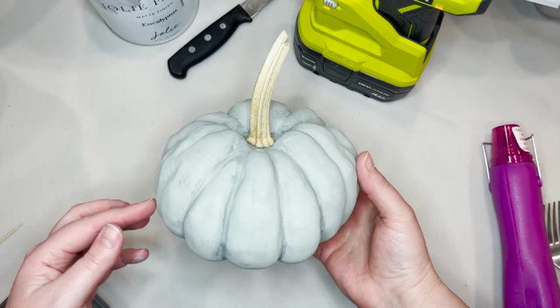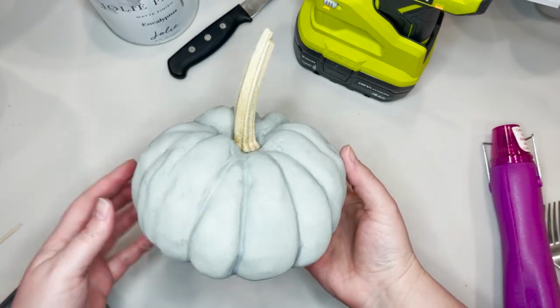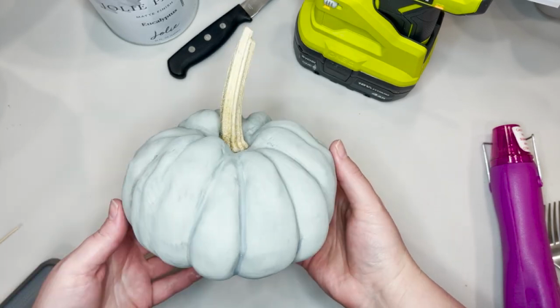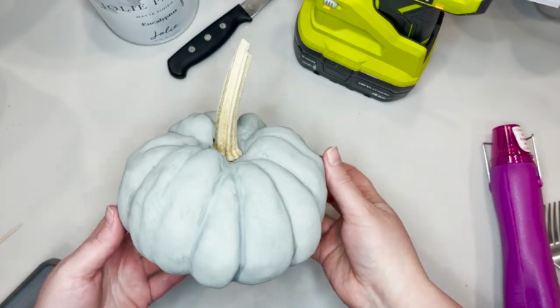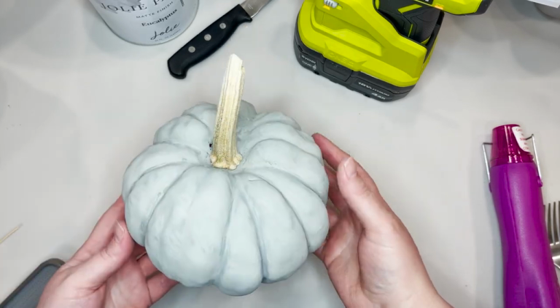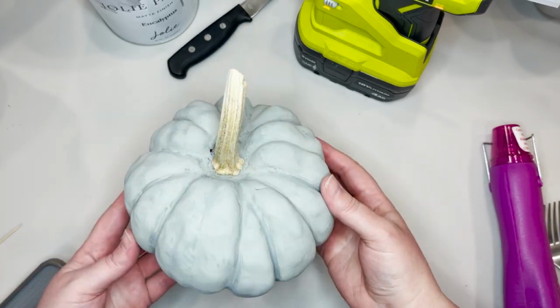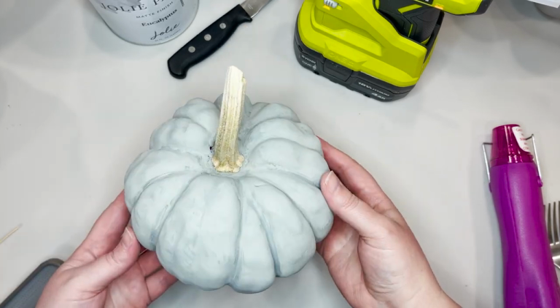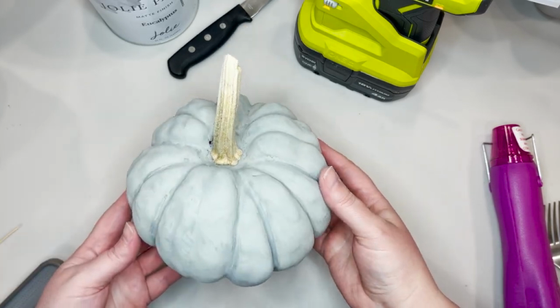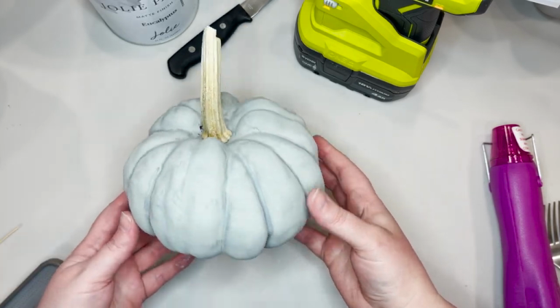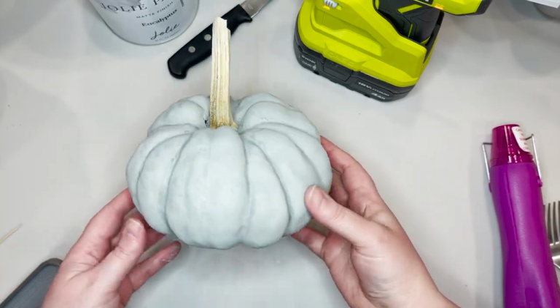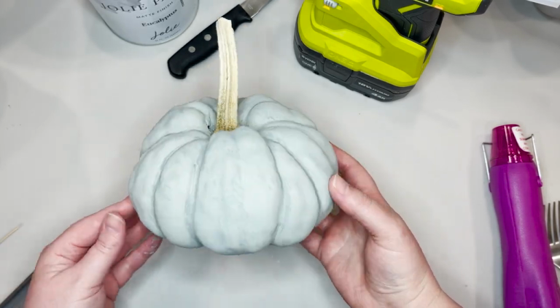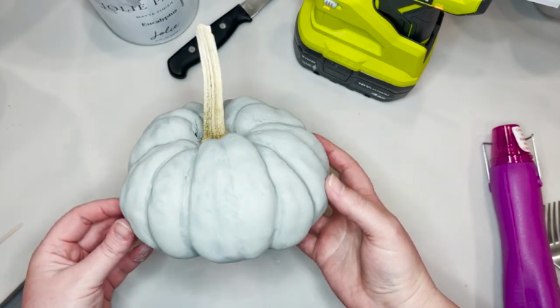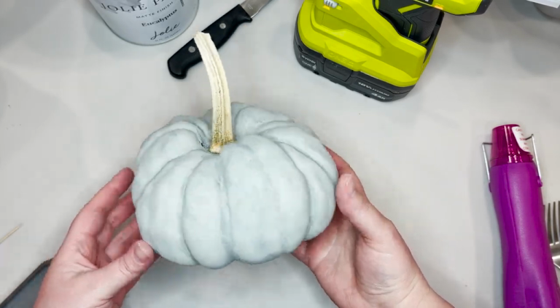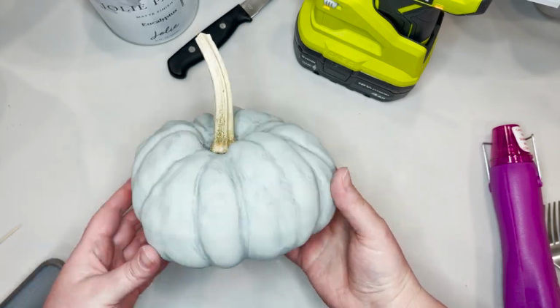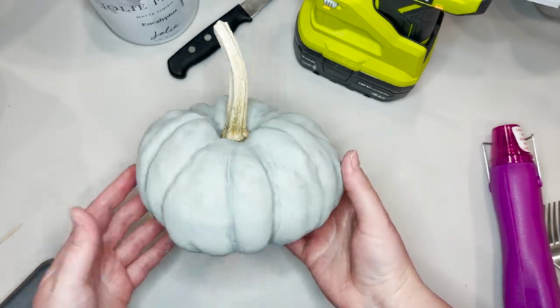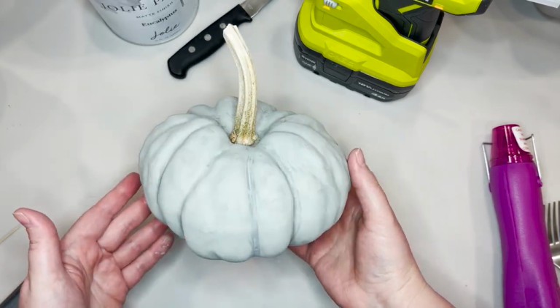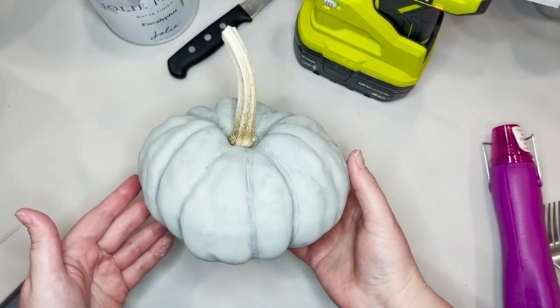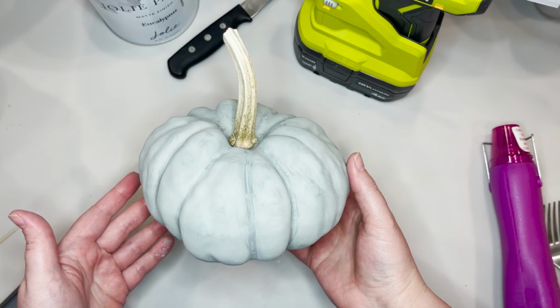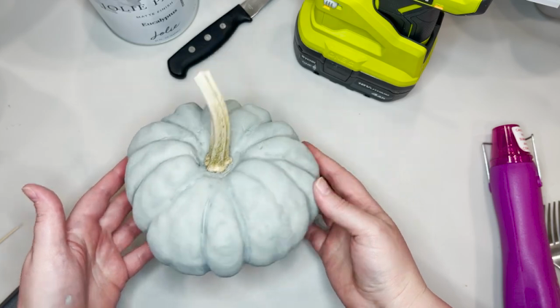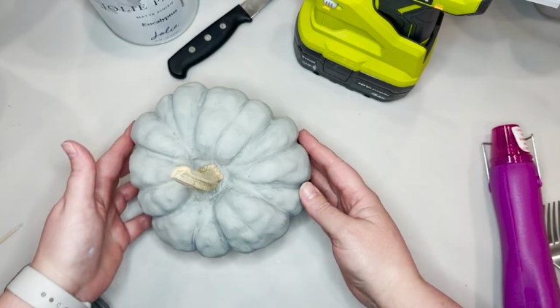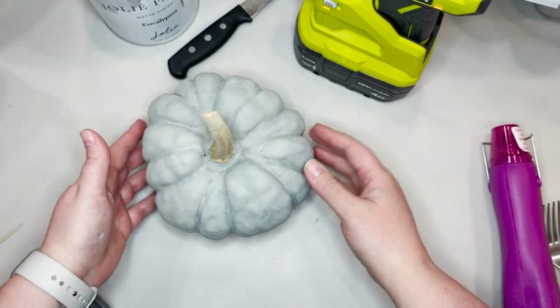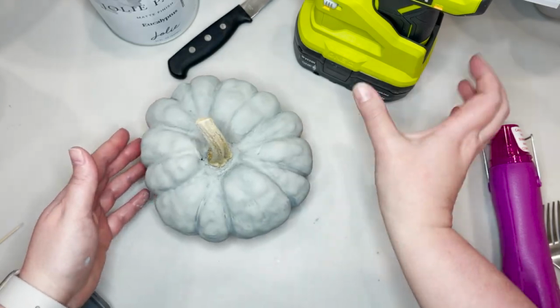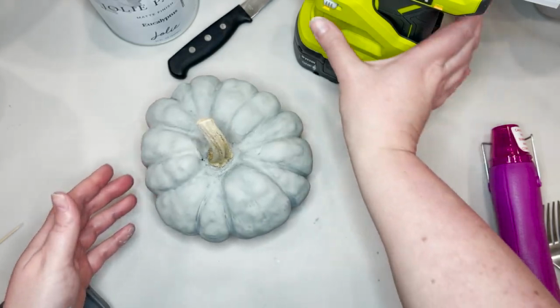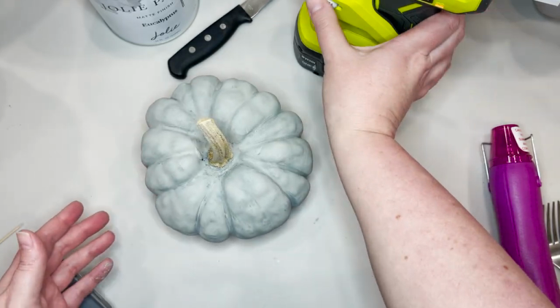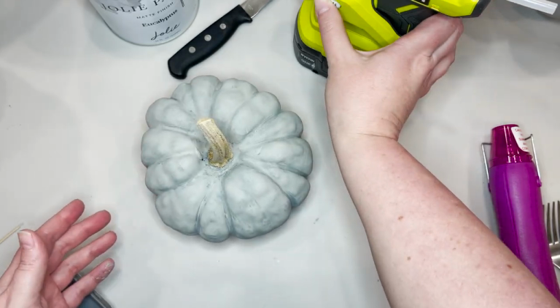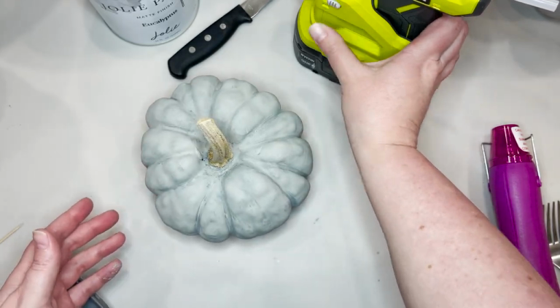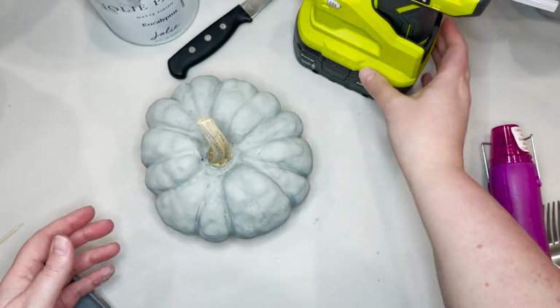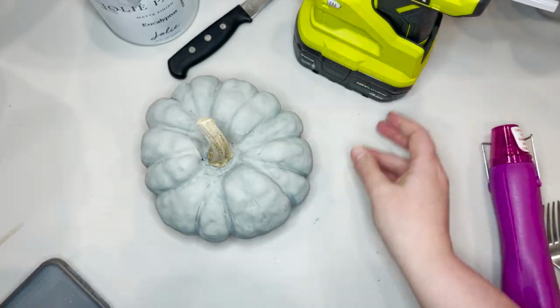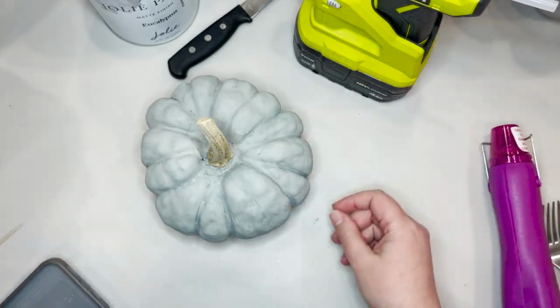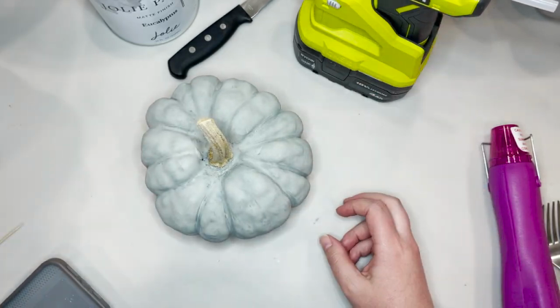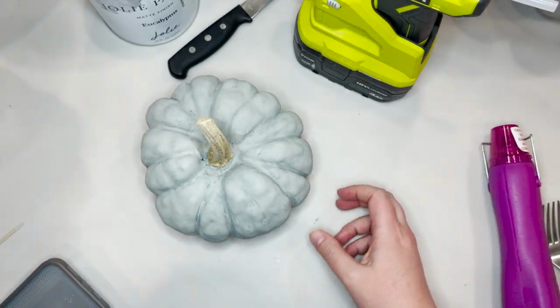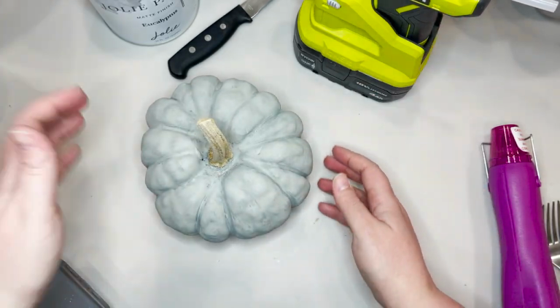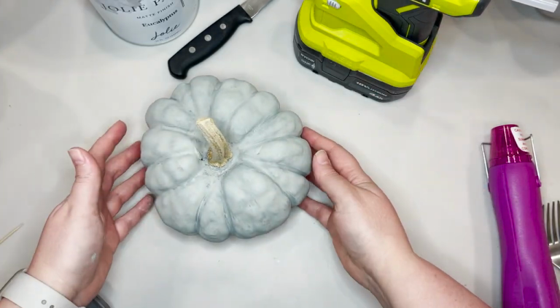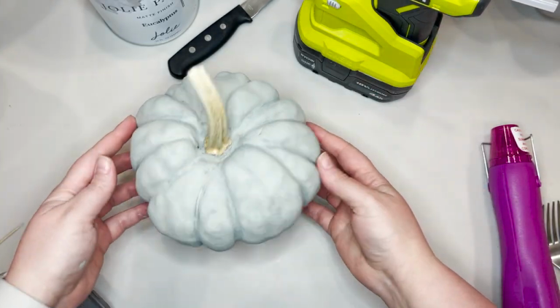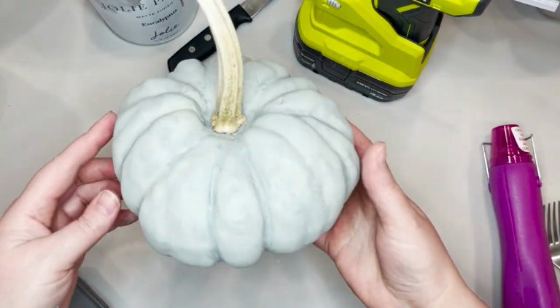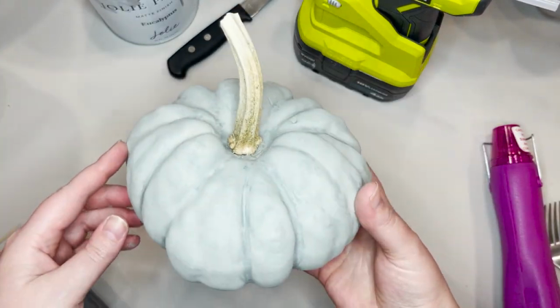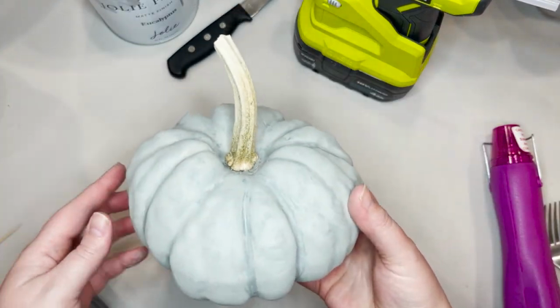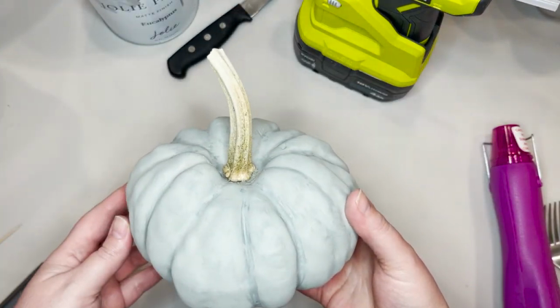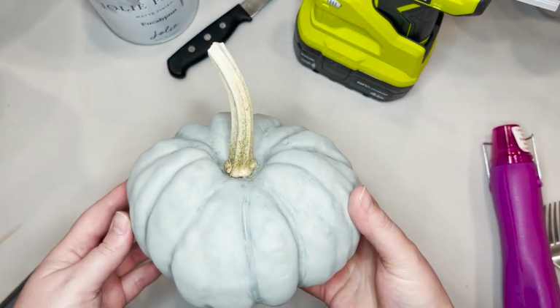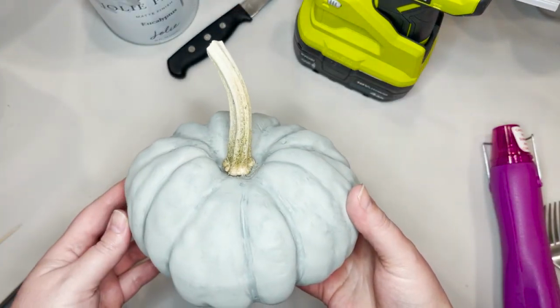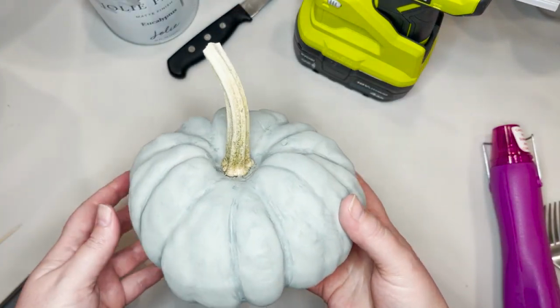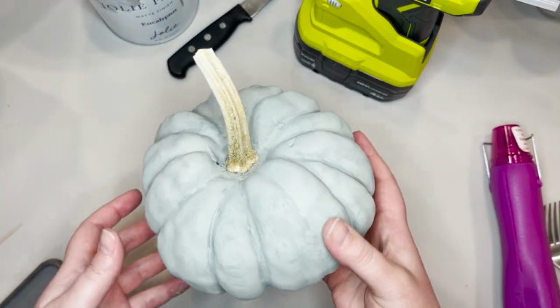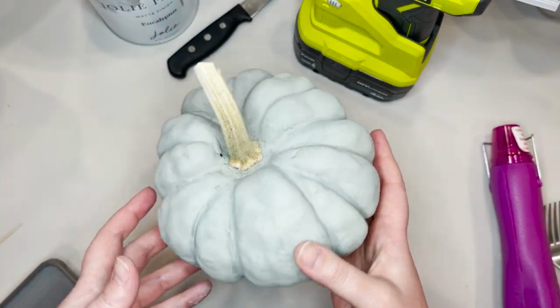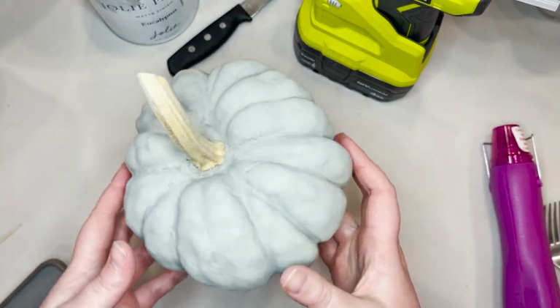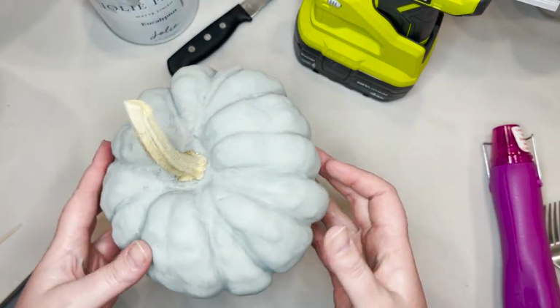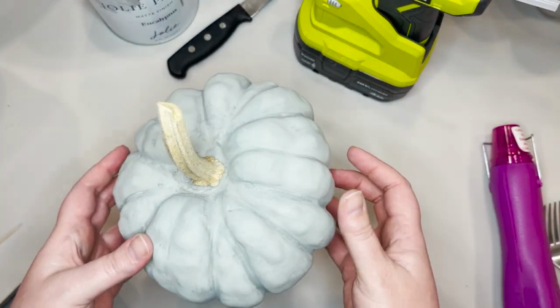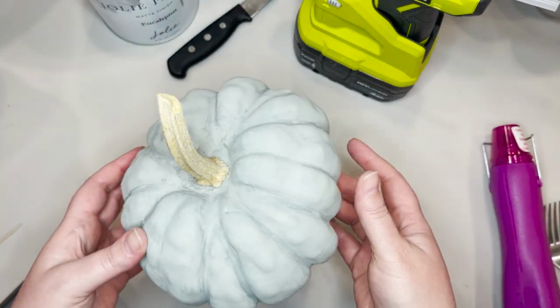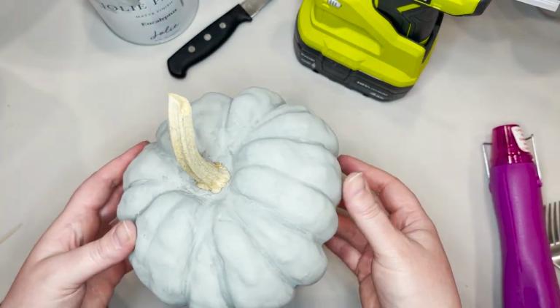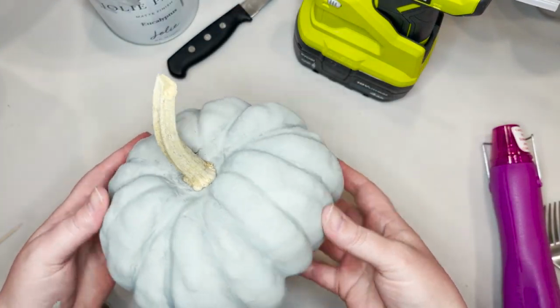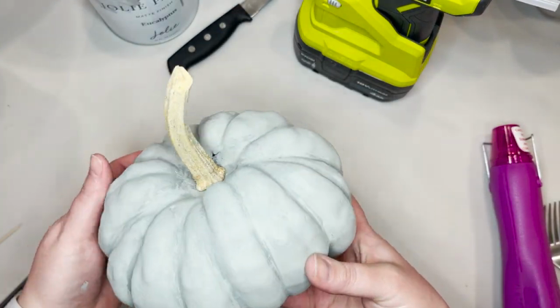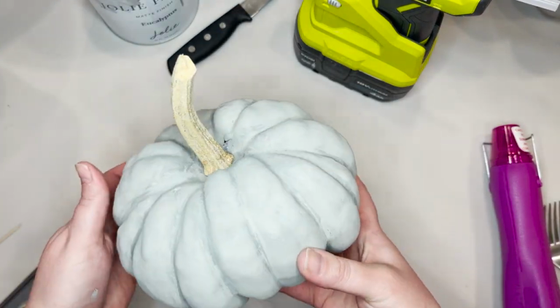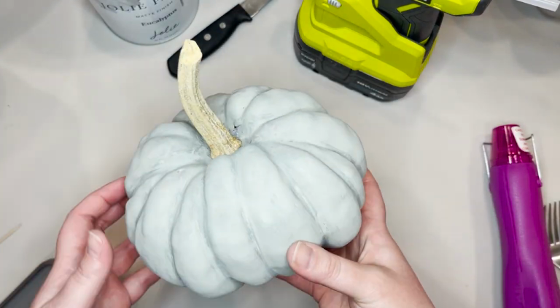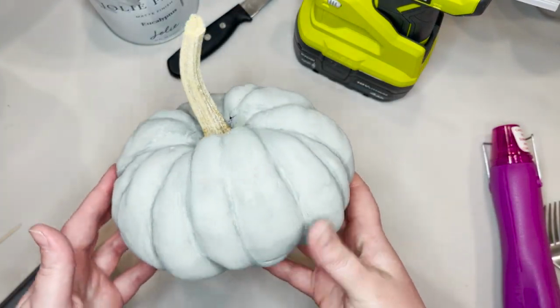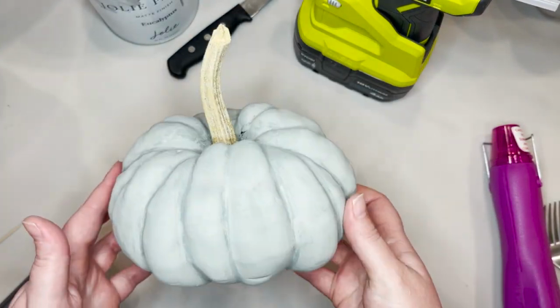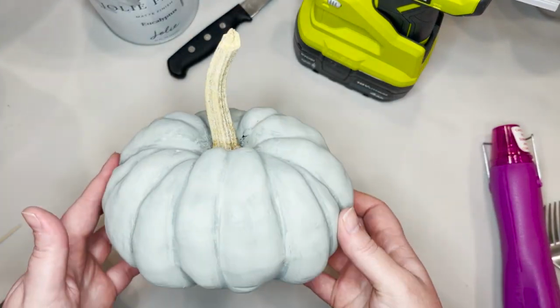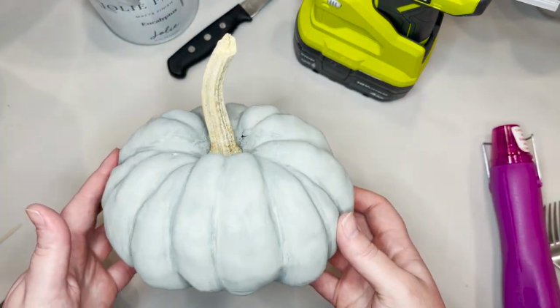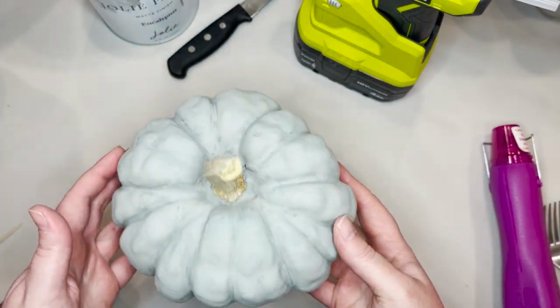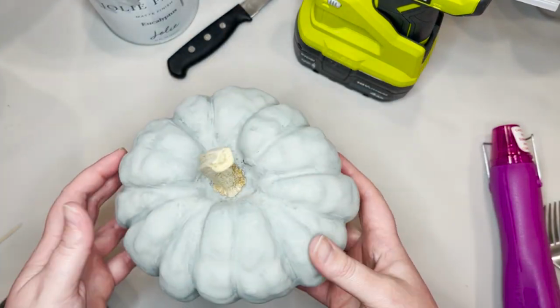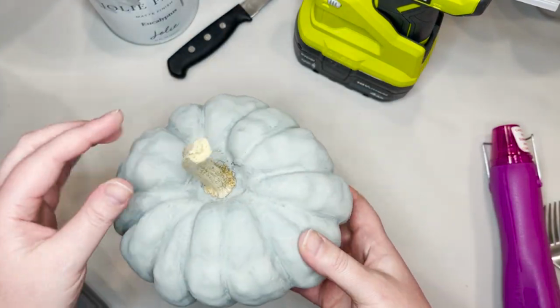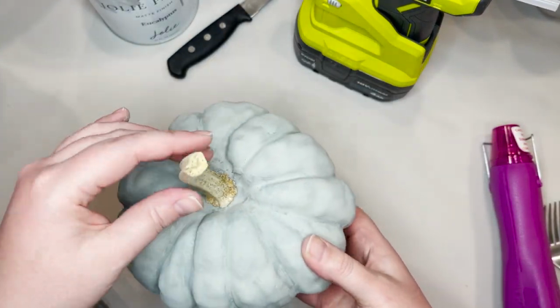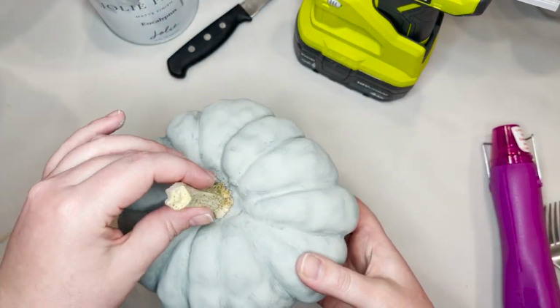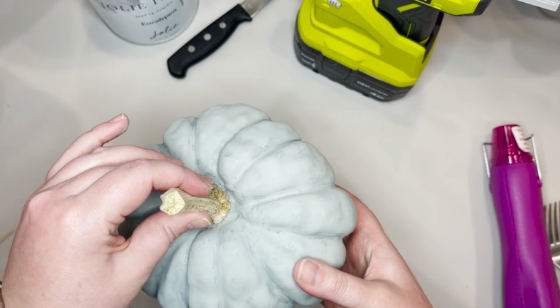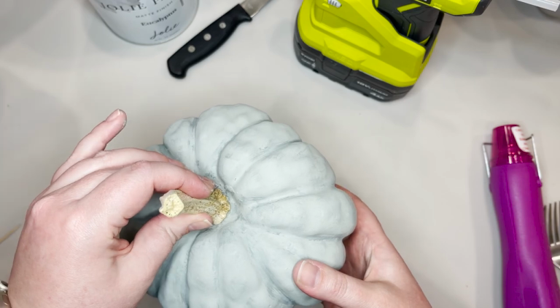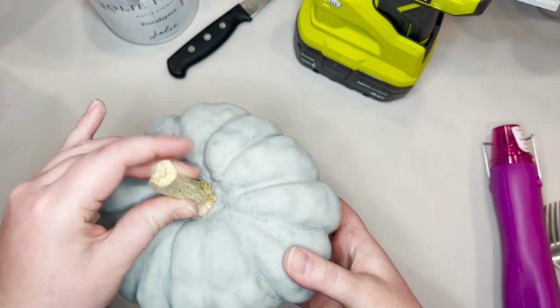Once I hot glue my stem on, I just hold it in place for a bit, let it dry really well, and then you're ready to add a ribbon if you'd like.